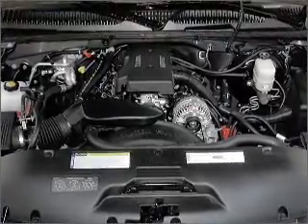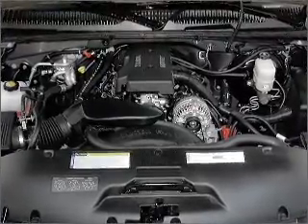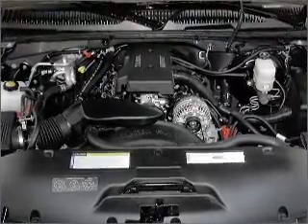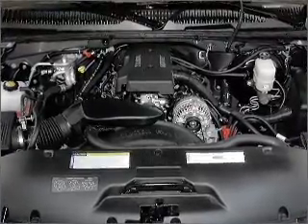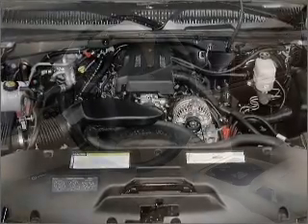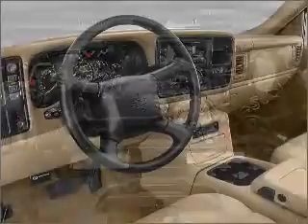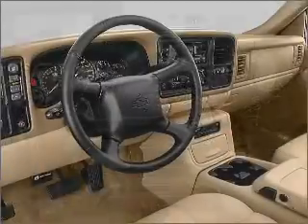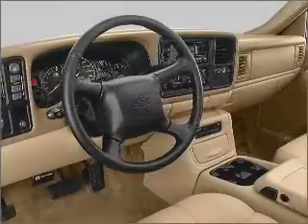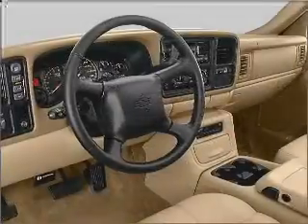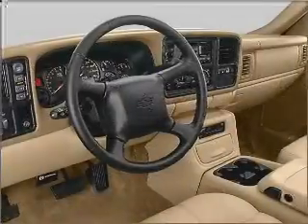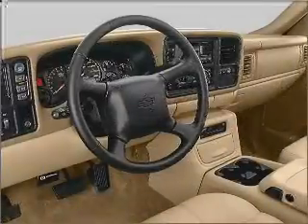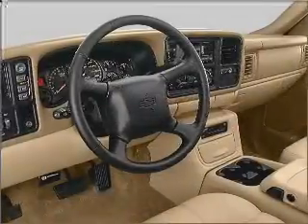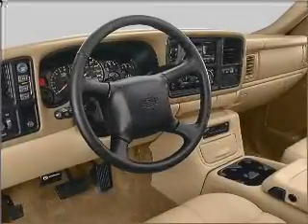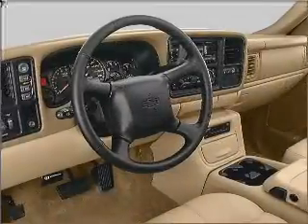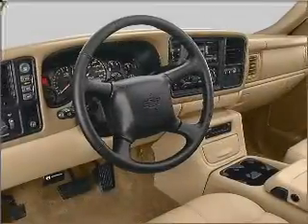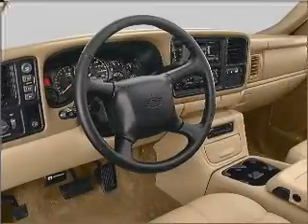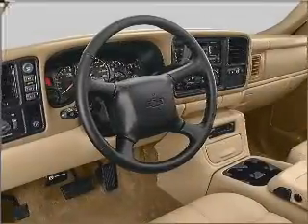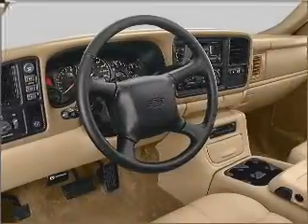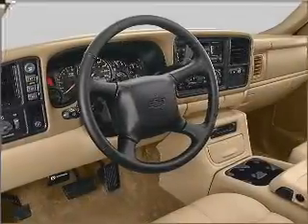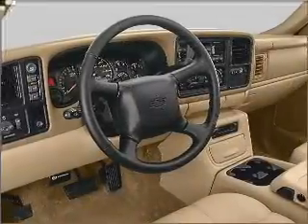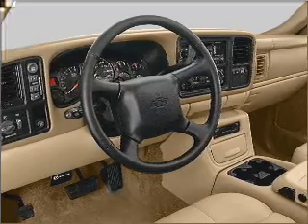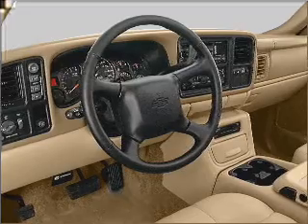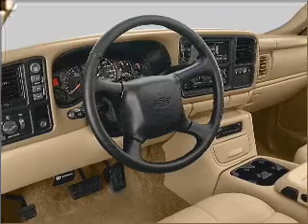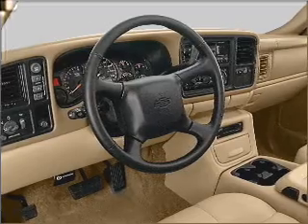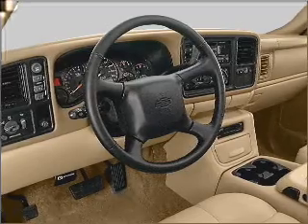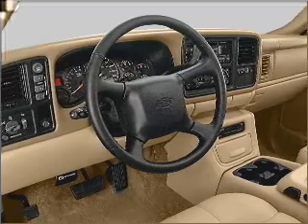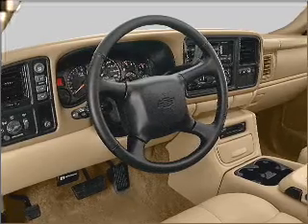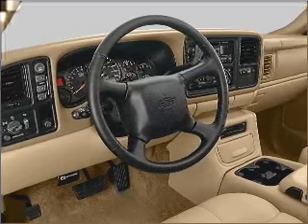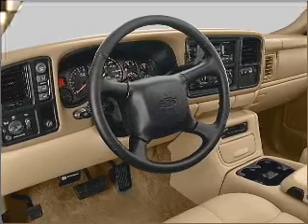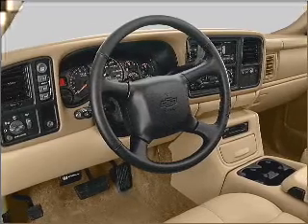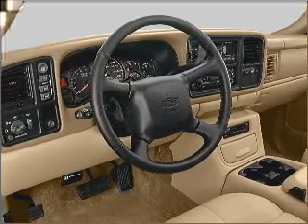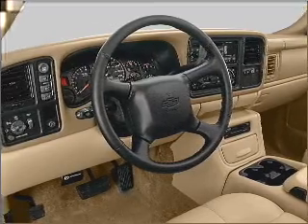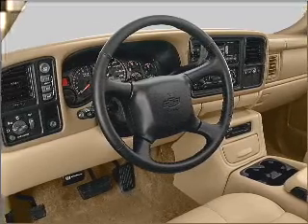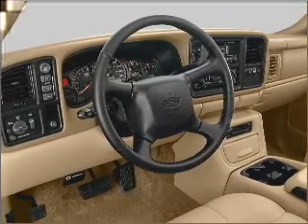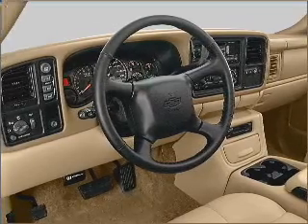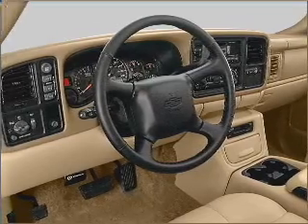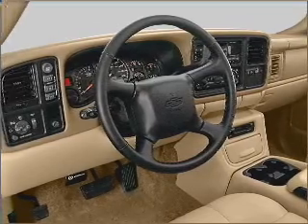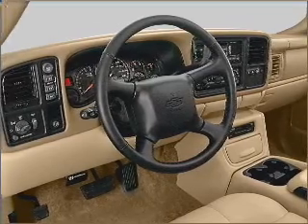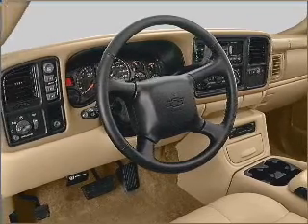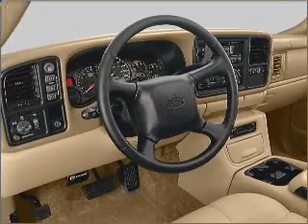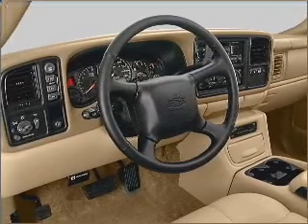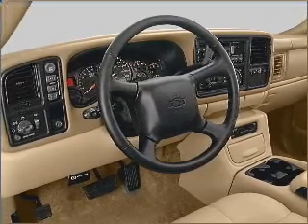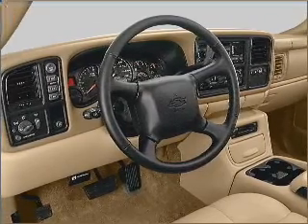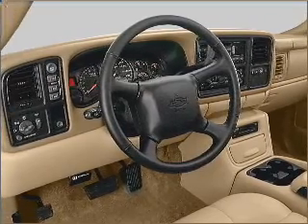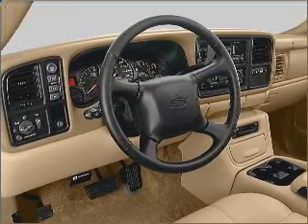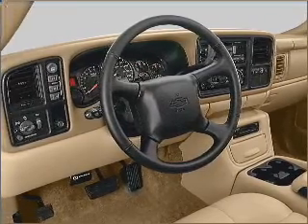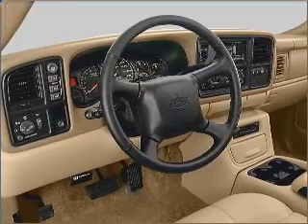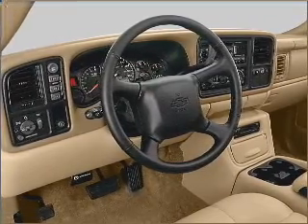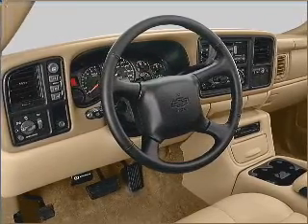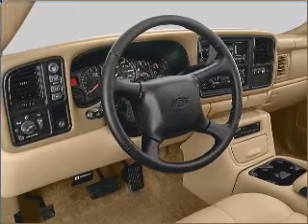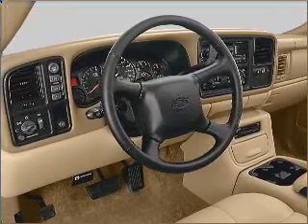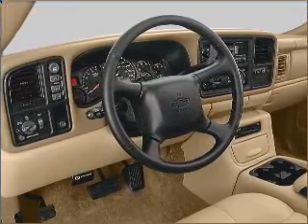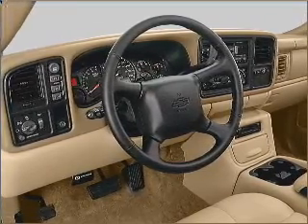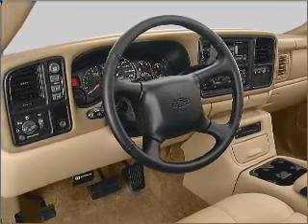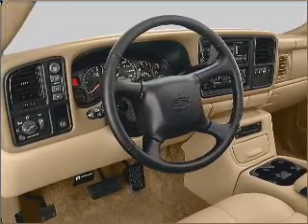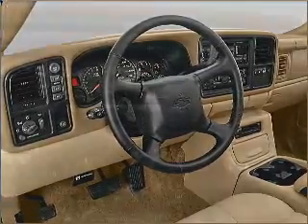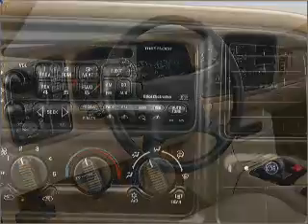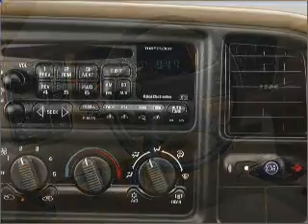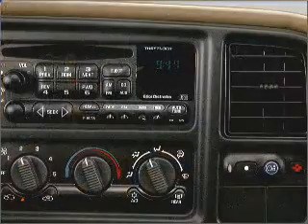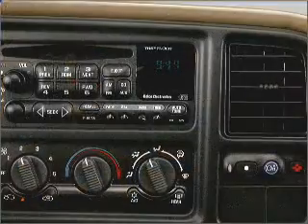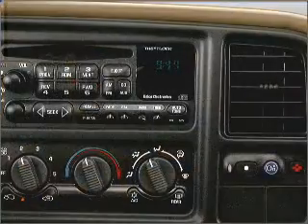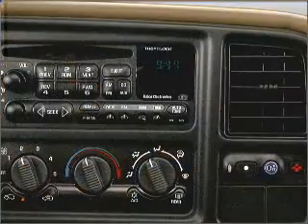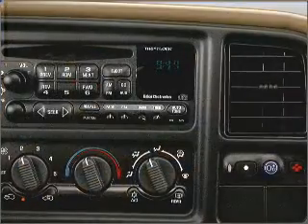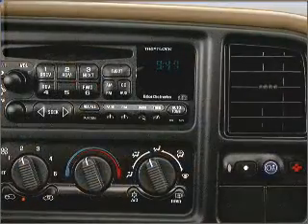An alarm system, an AM FM stereo with a CD player, and an adjustable tilt steering wheel. Call today to schedule a test drive.